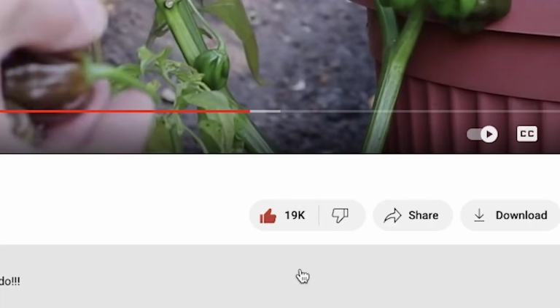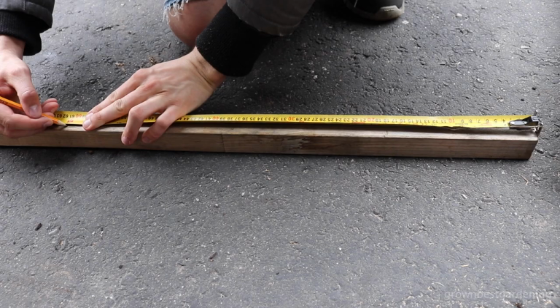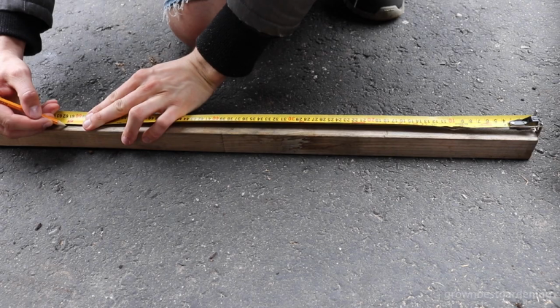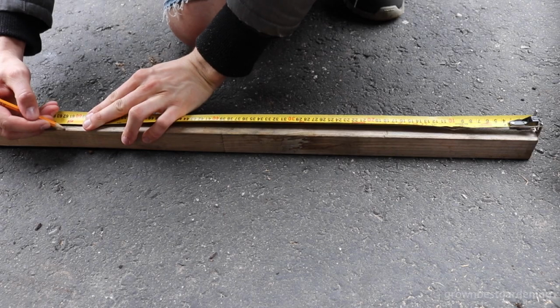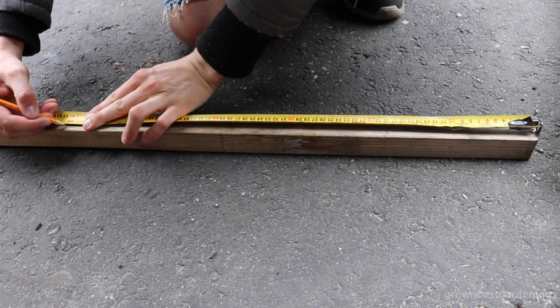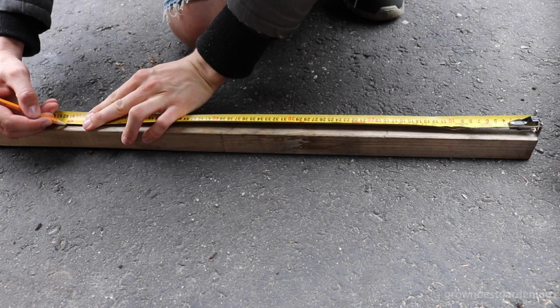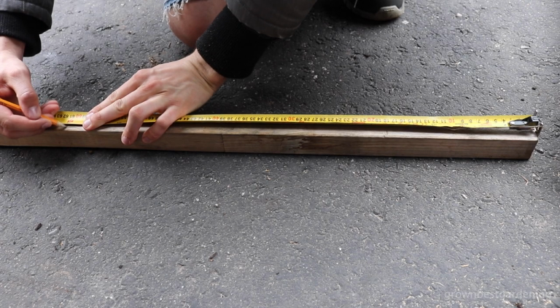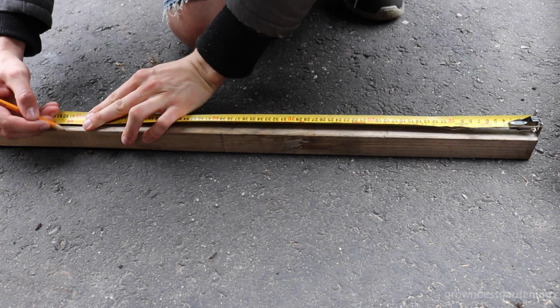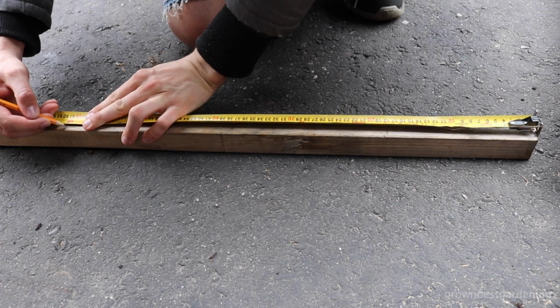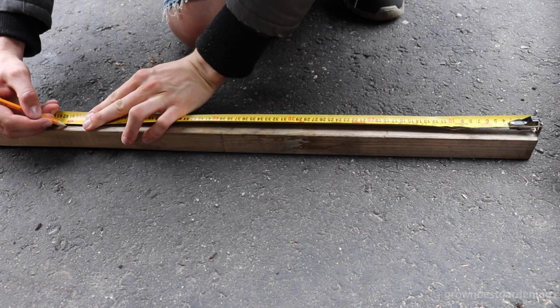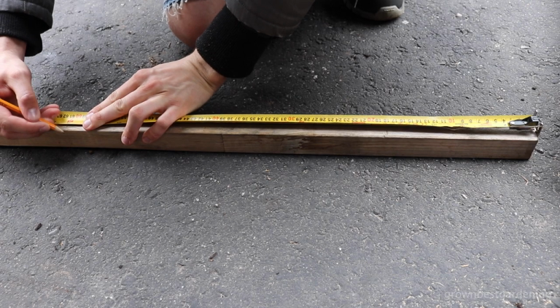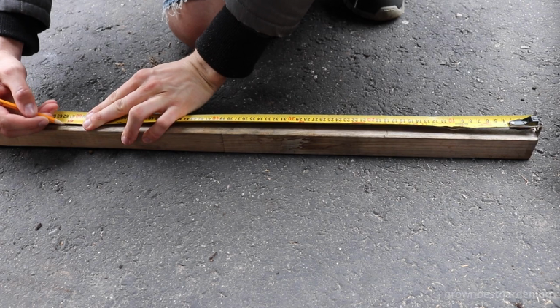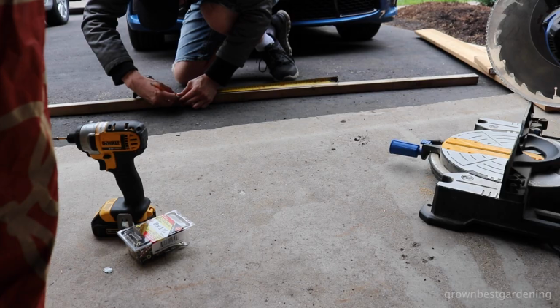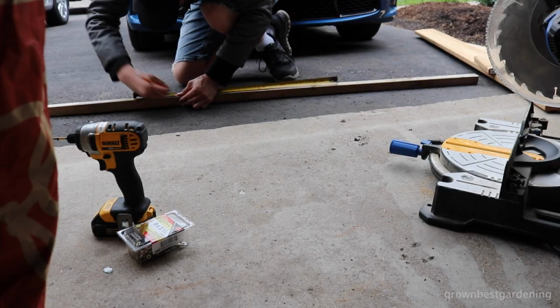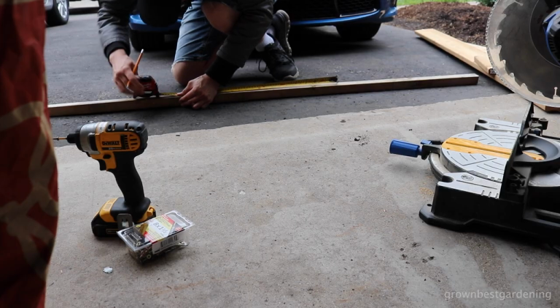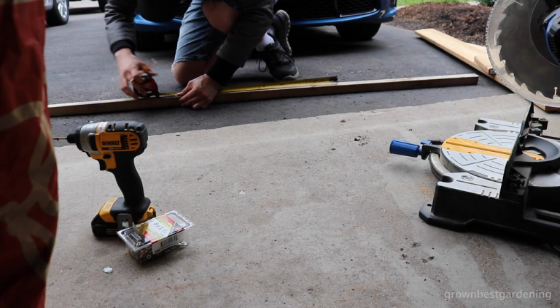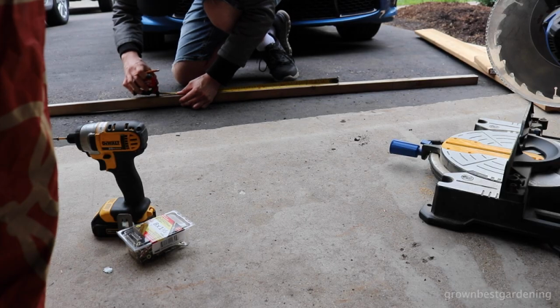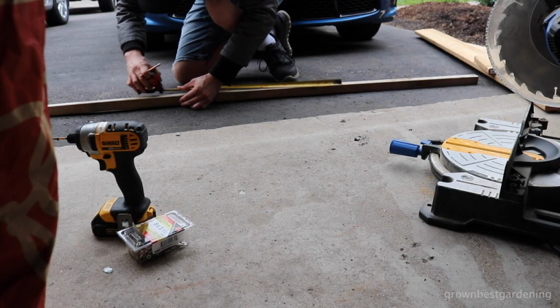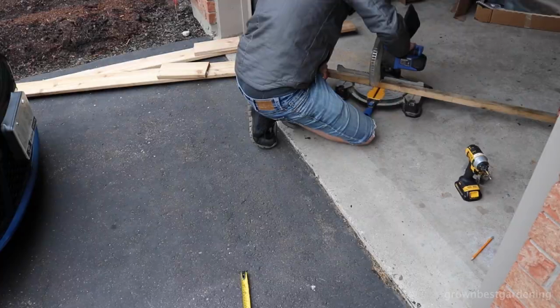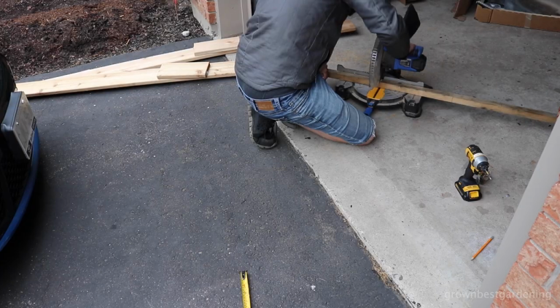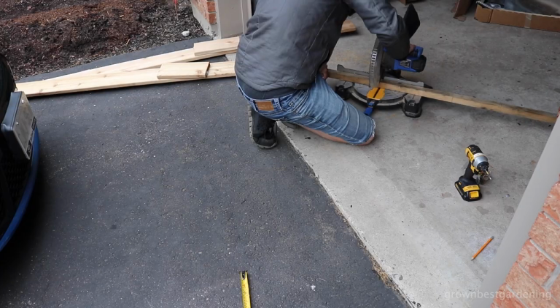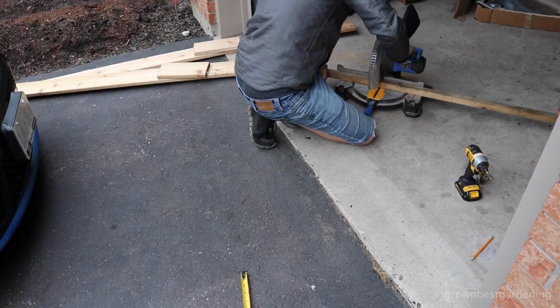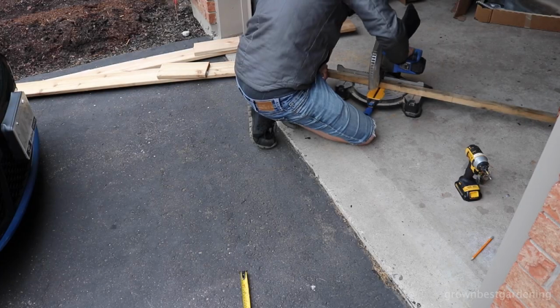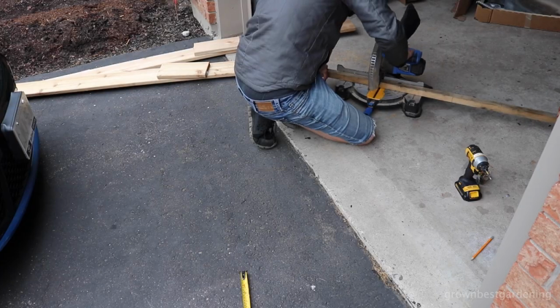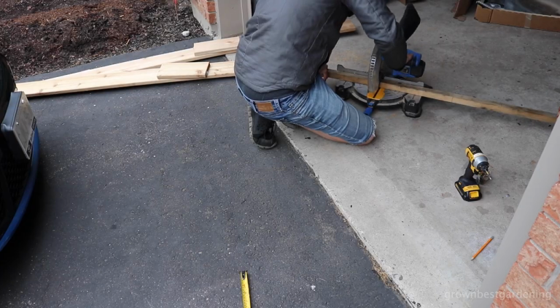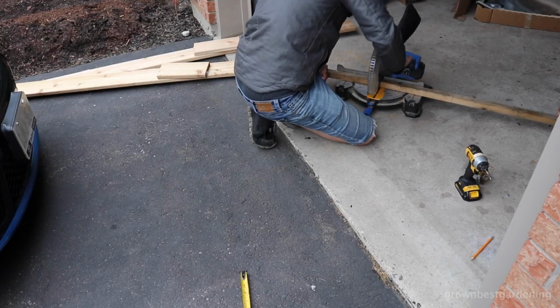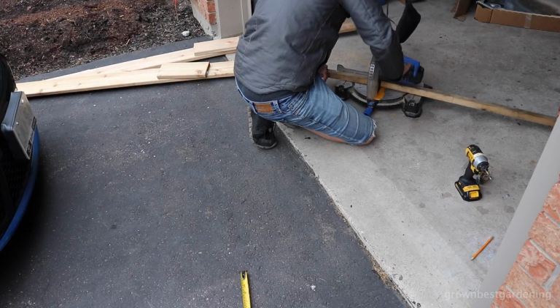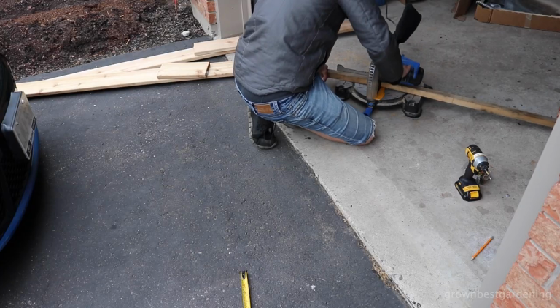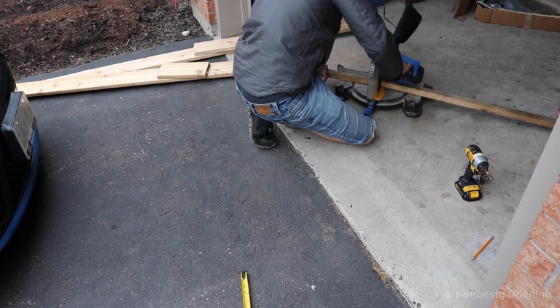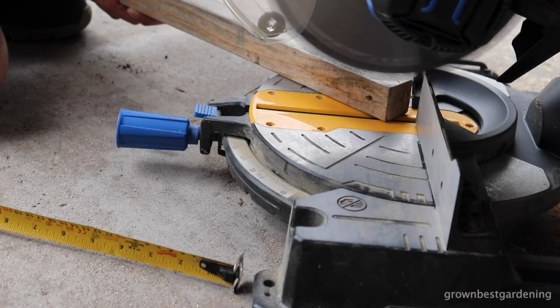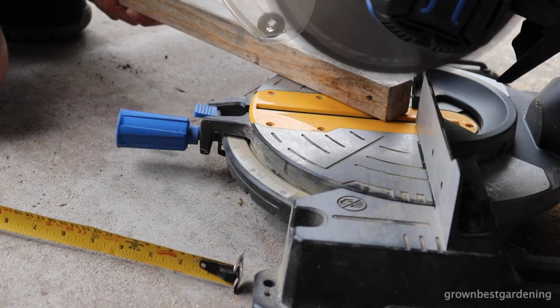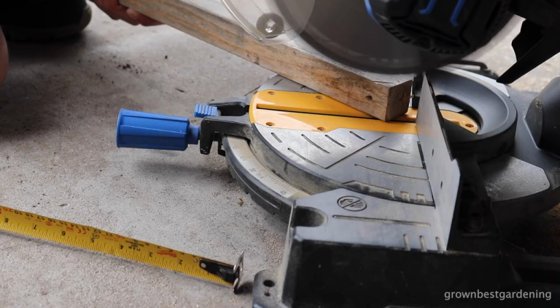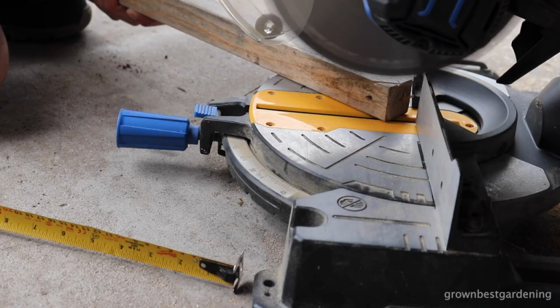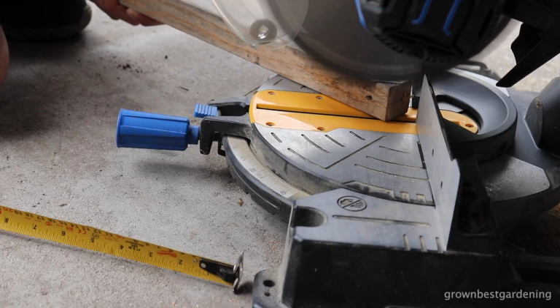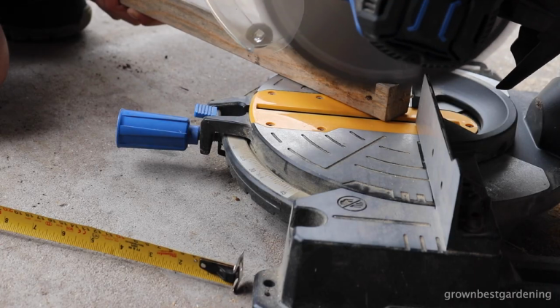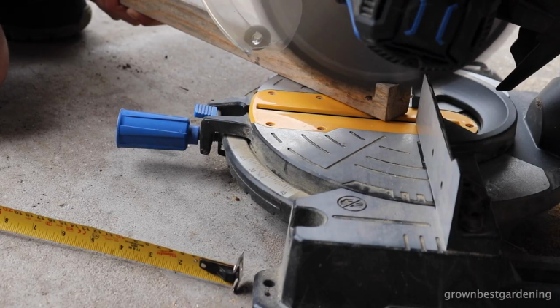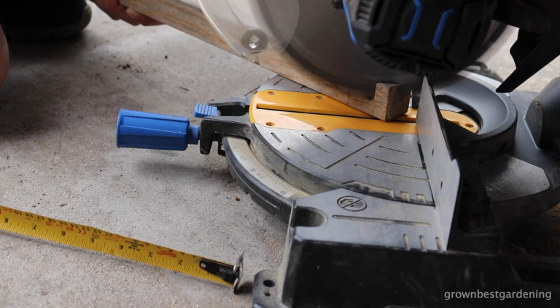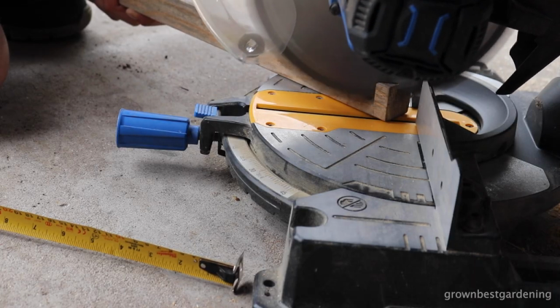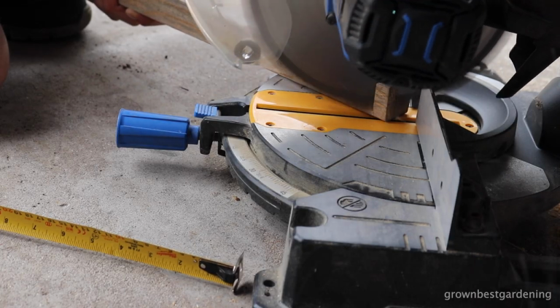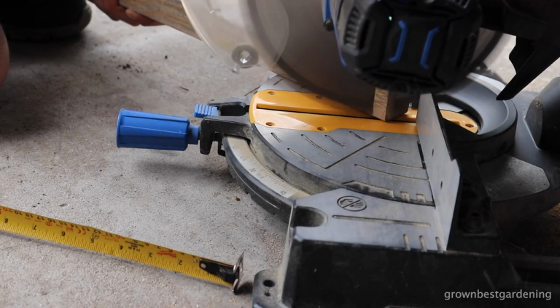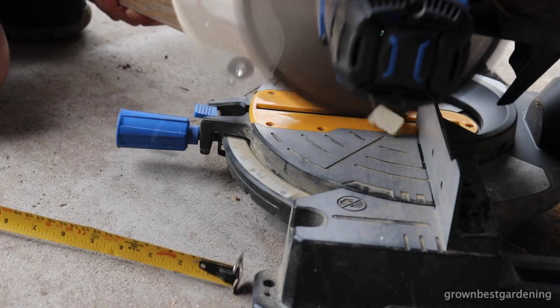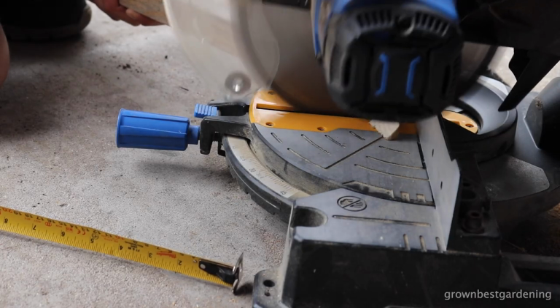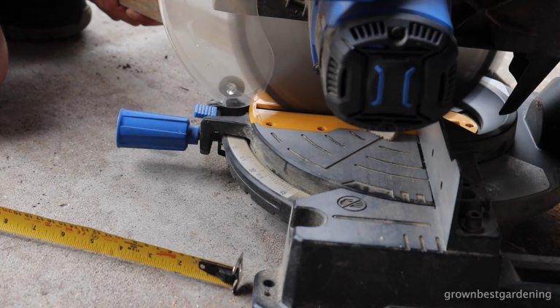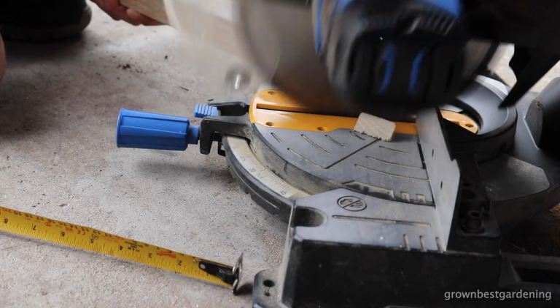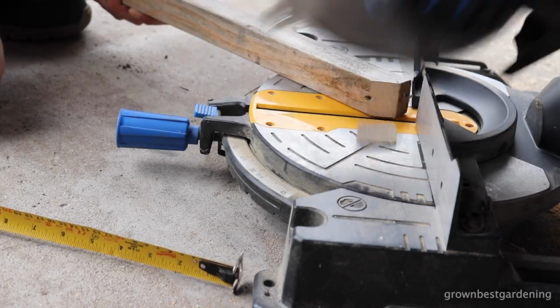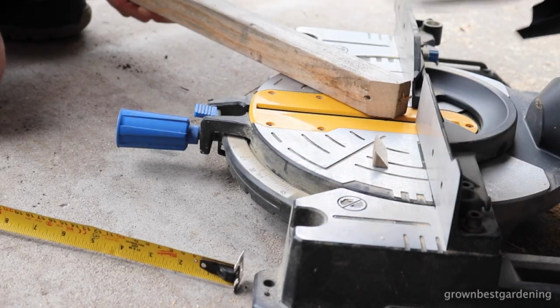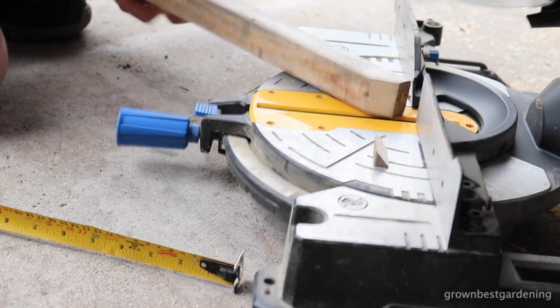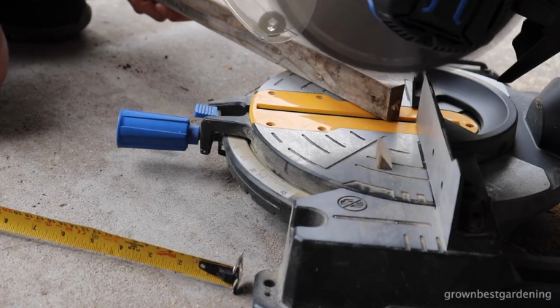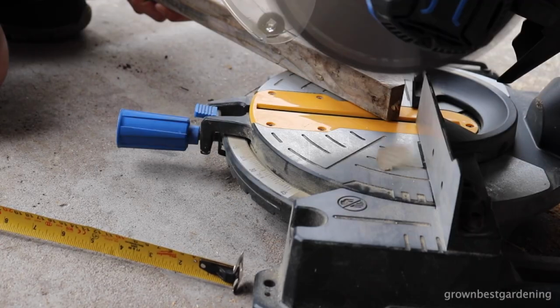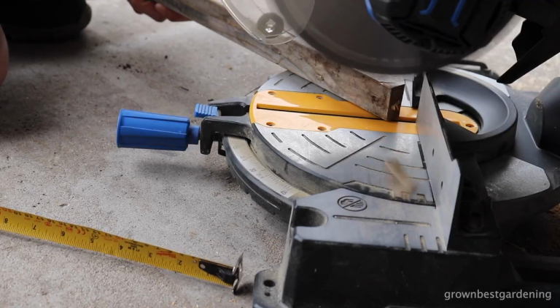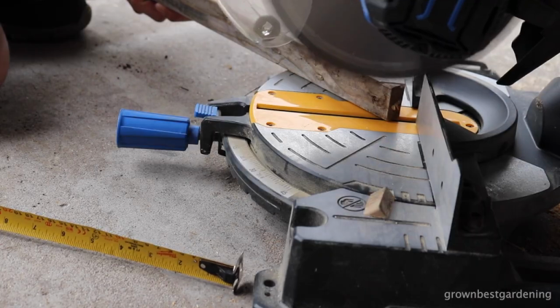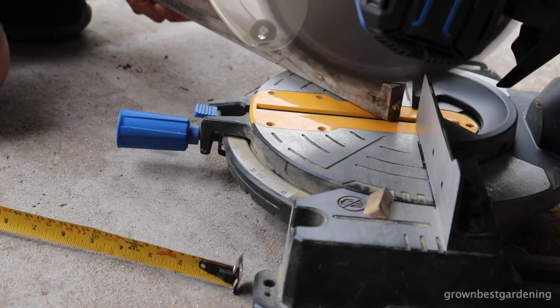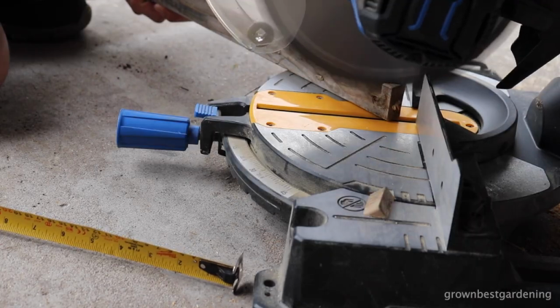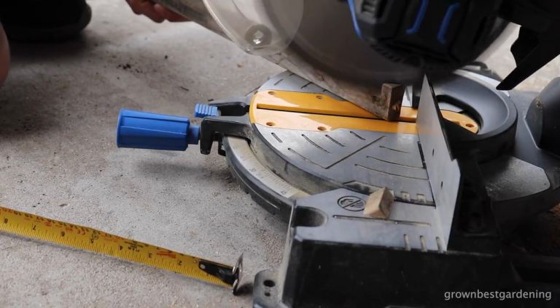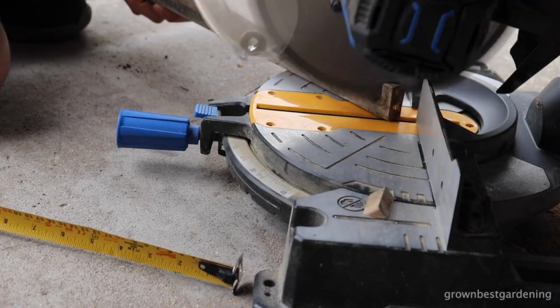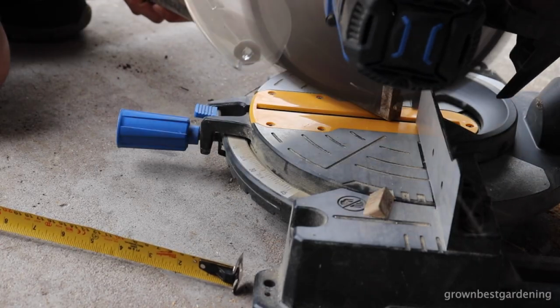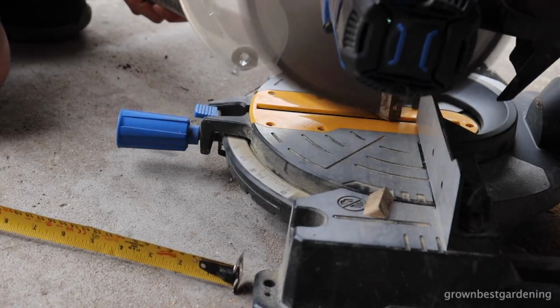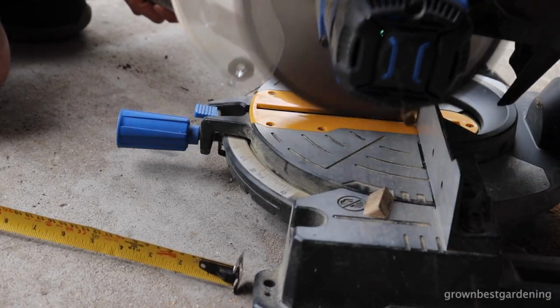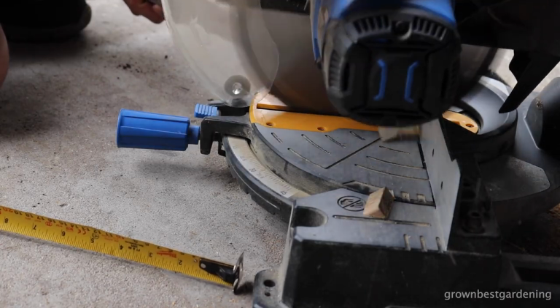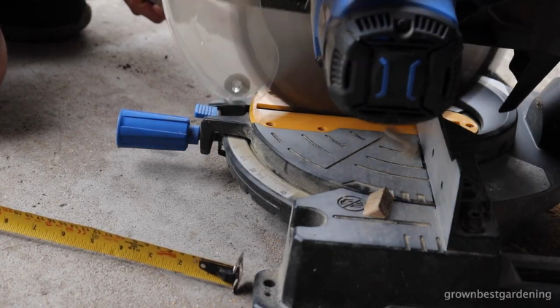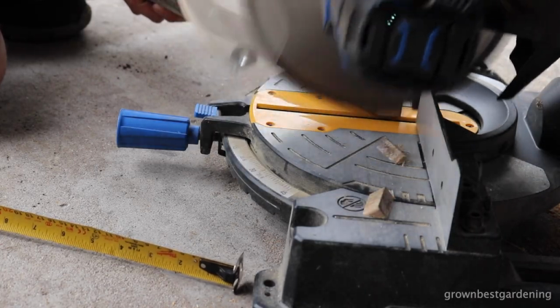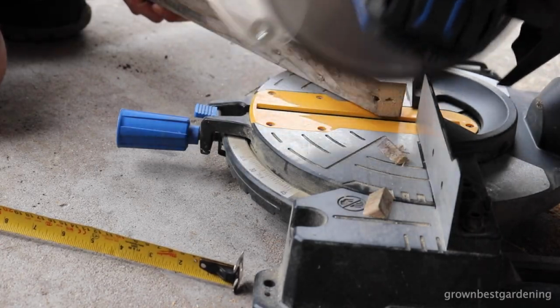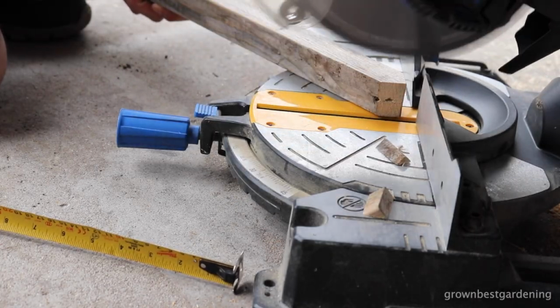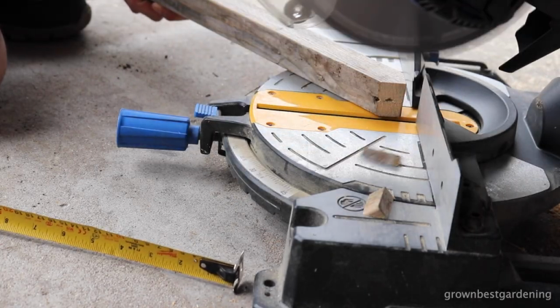Mark the 1x1 at 12-inch intervals and cut four pieces. Make two 45-degree angle cuts at the end of each of these — you'll see why soon.